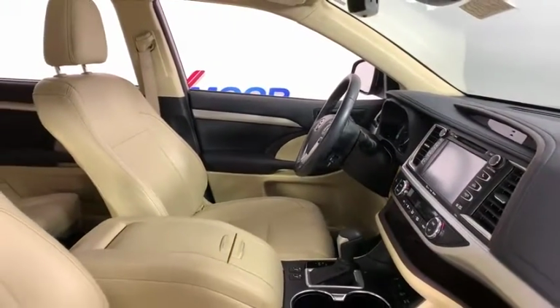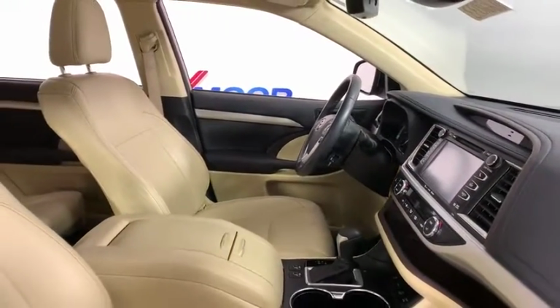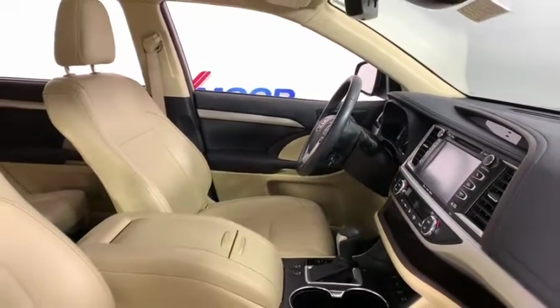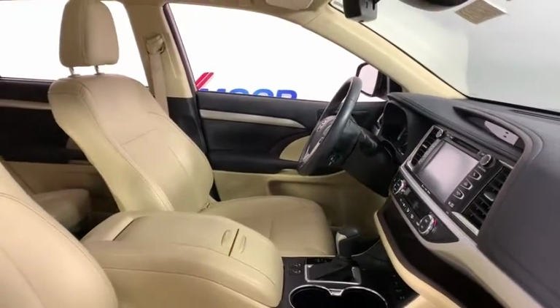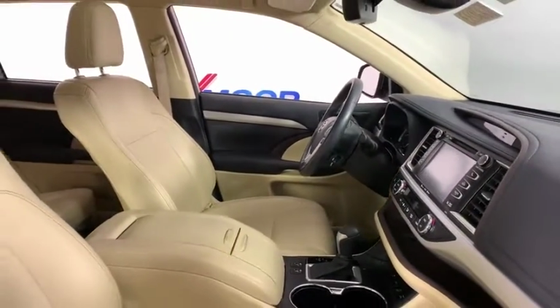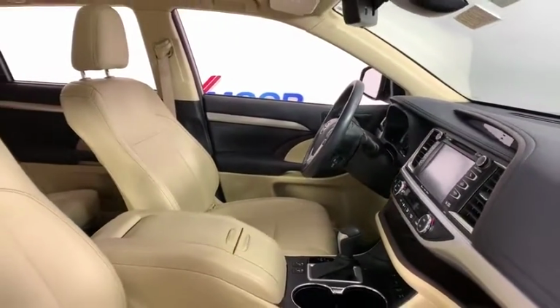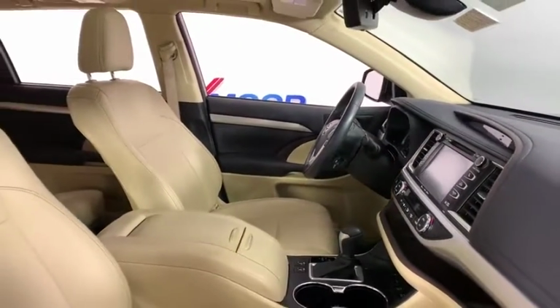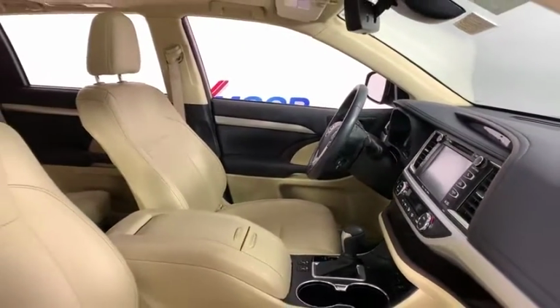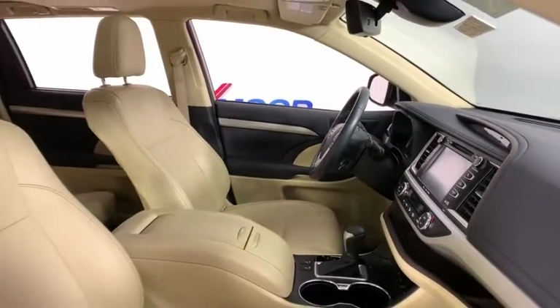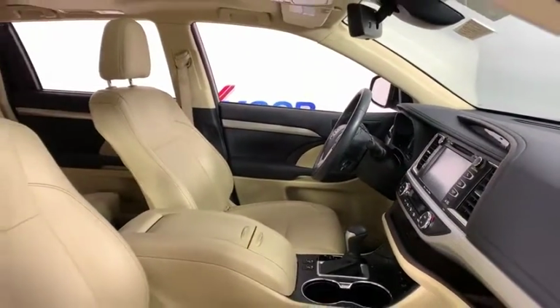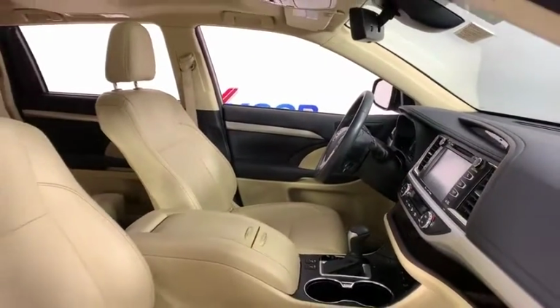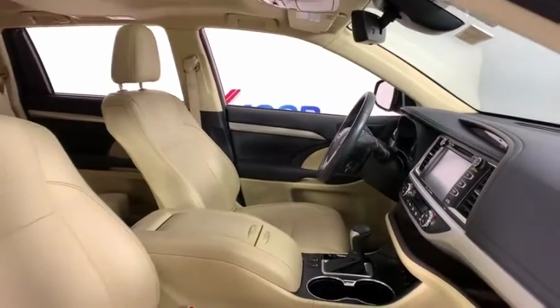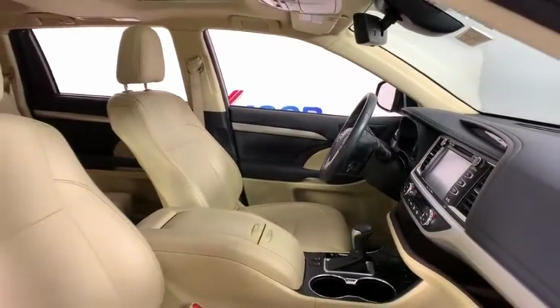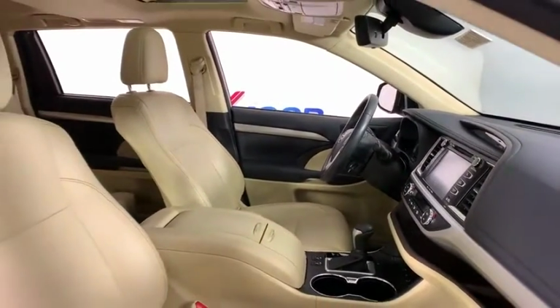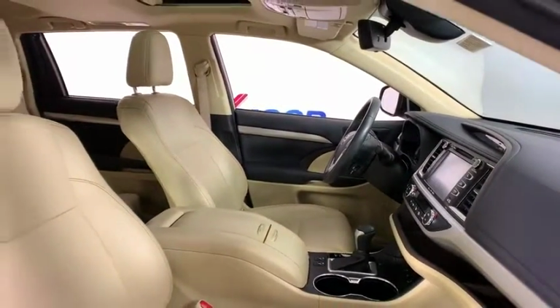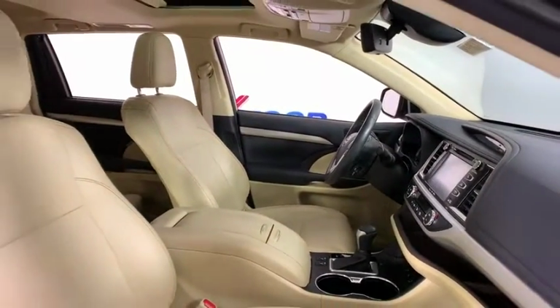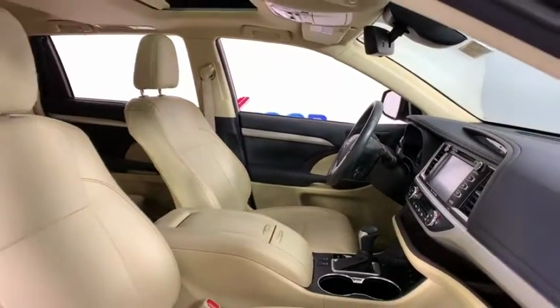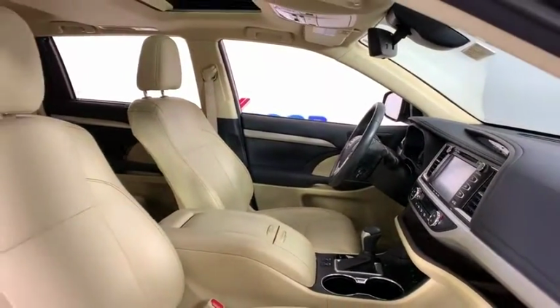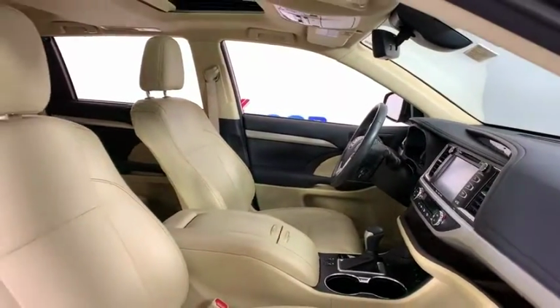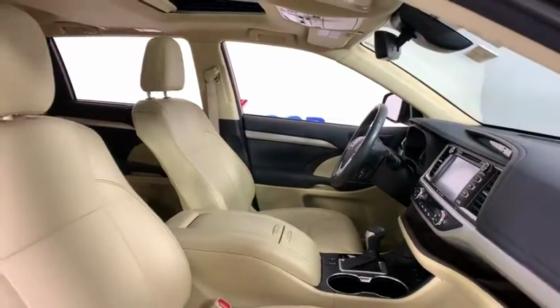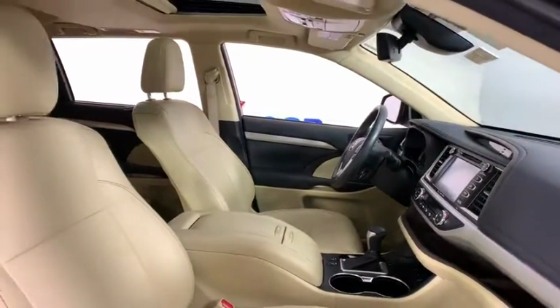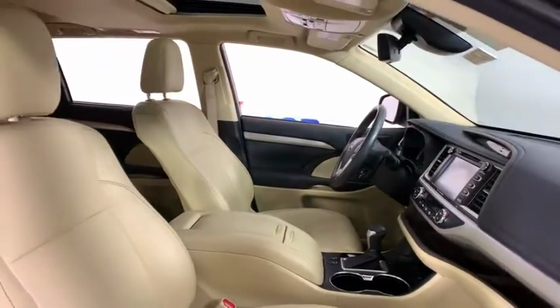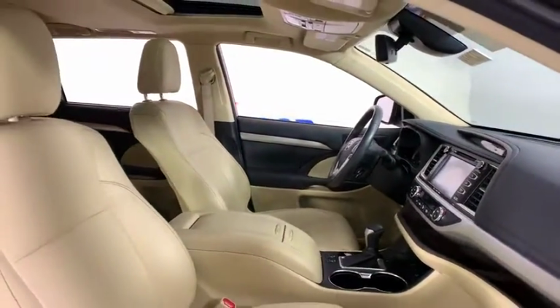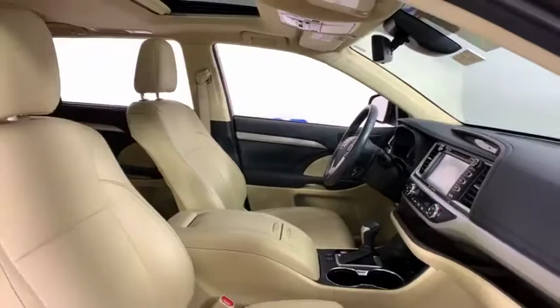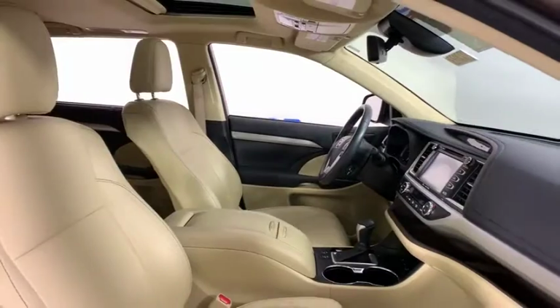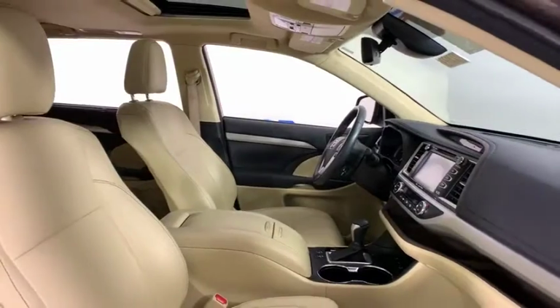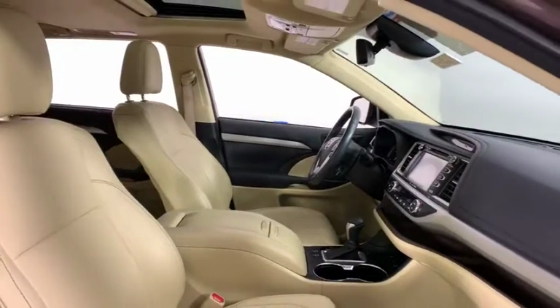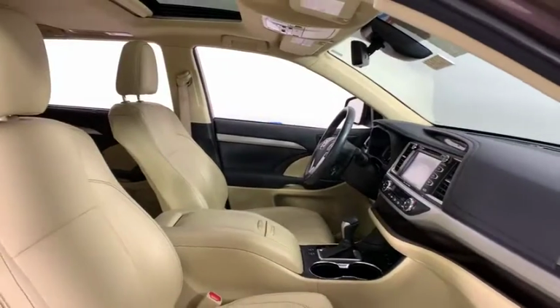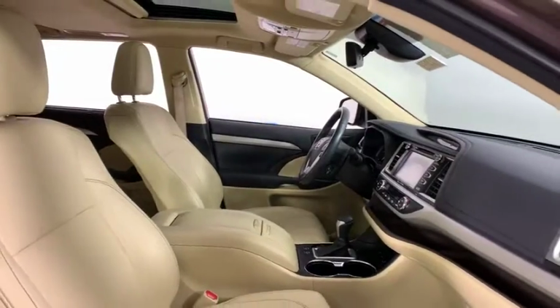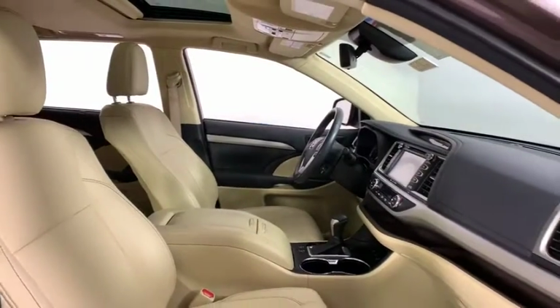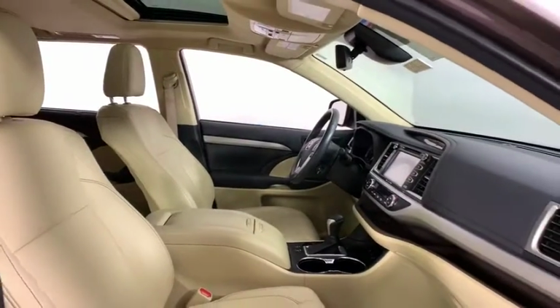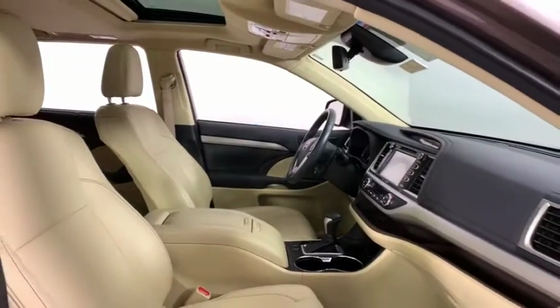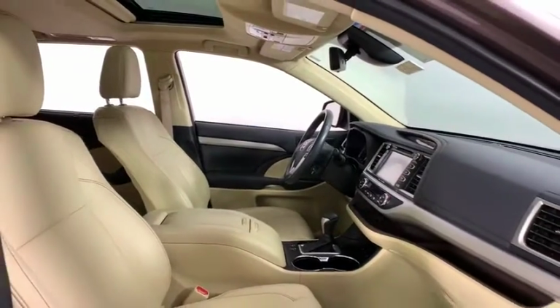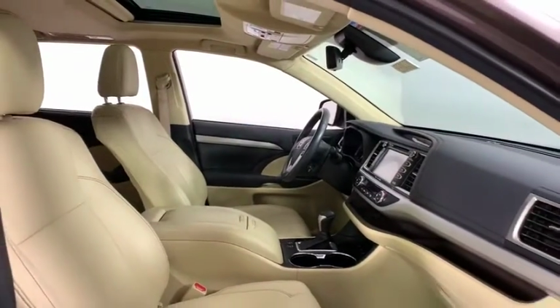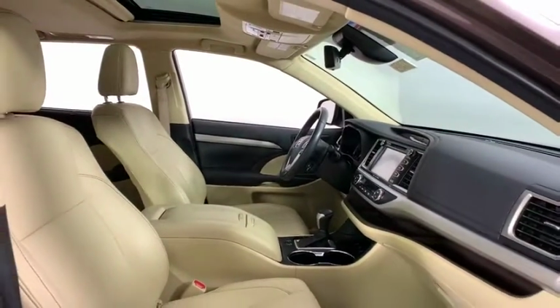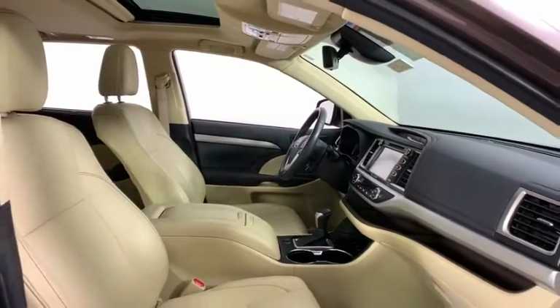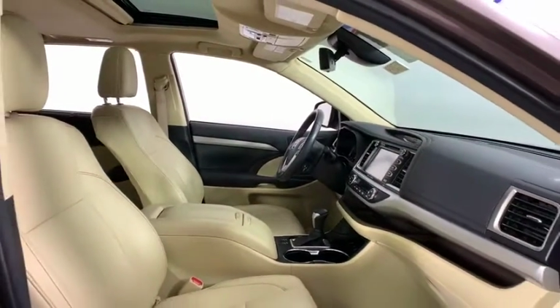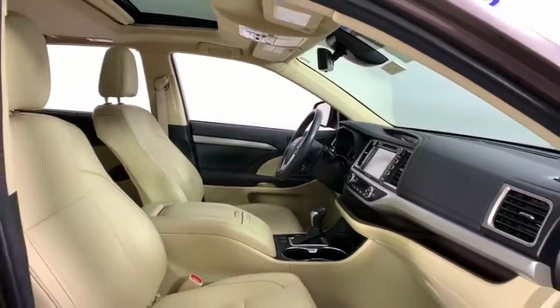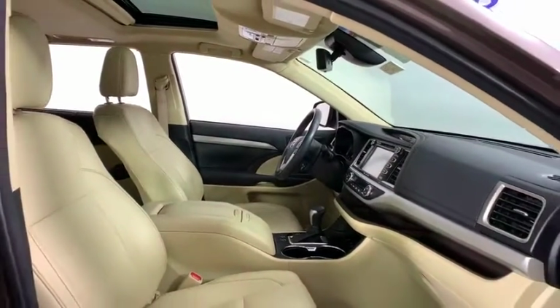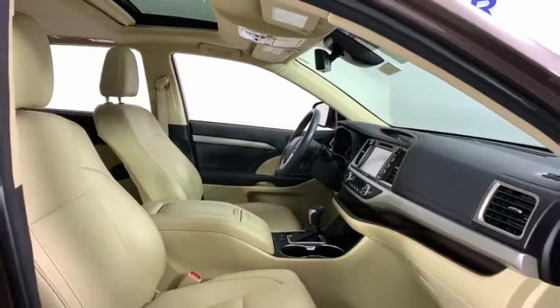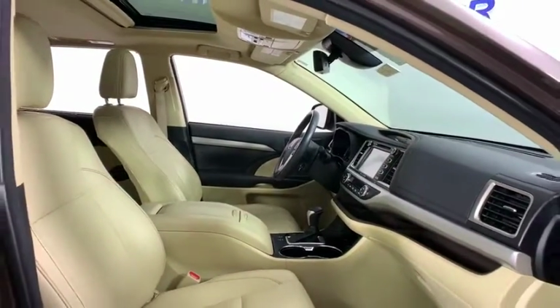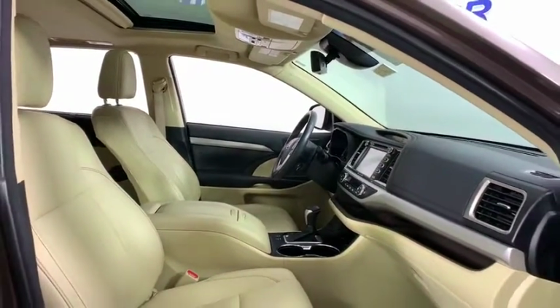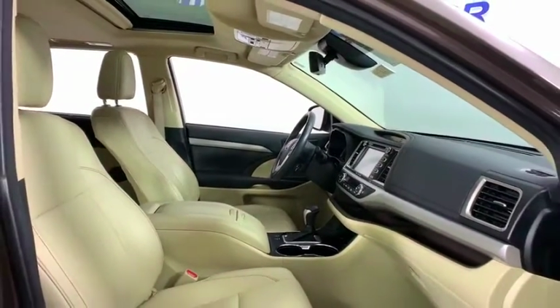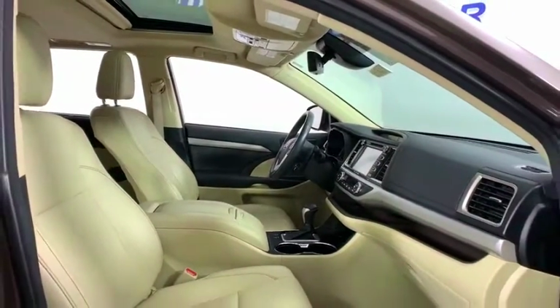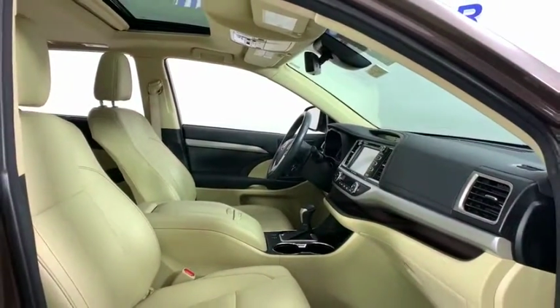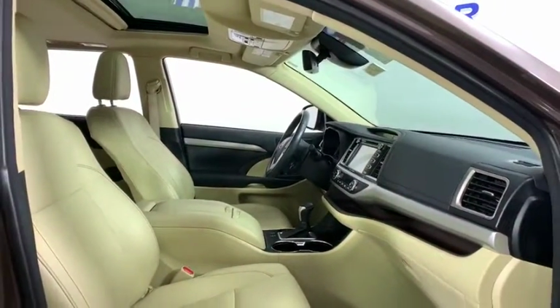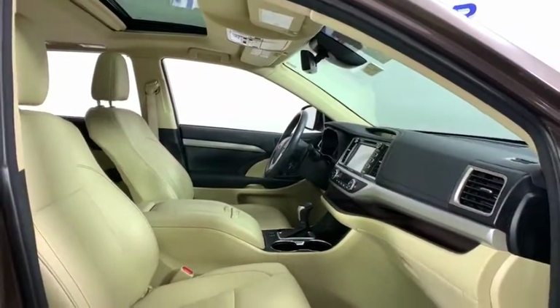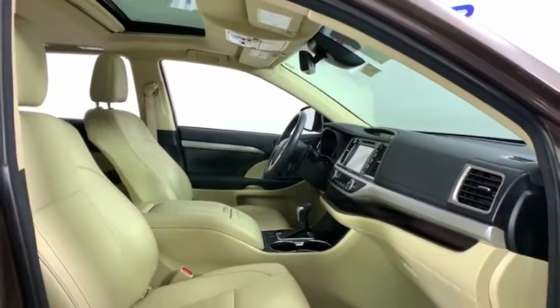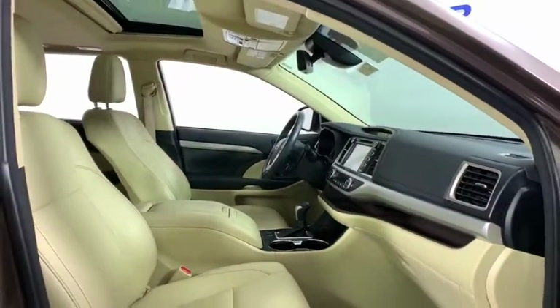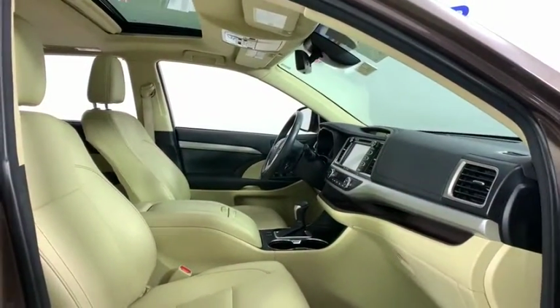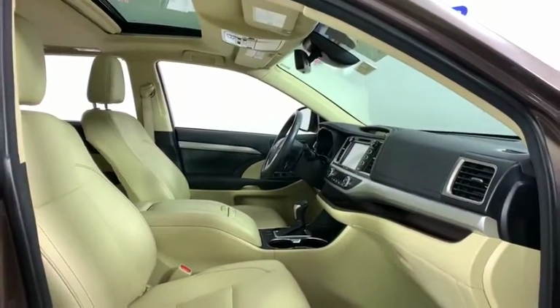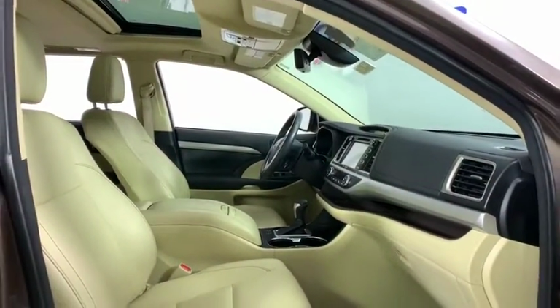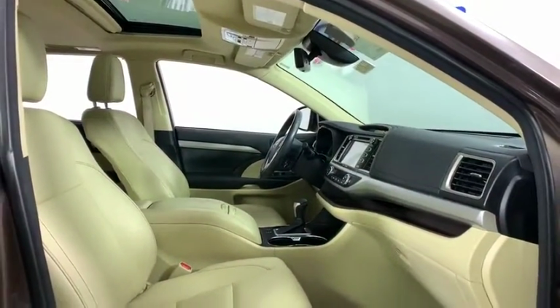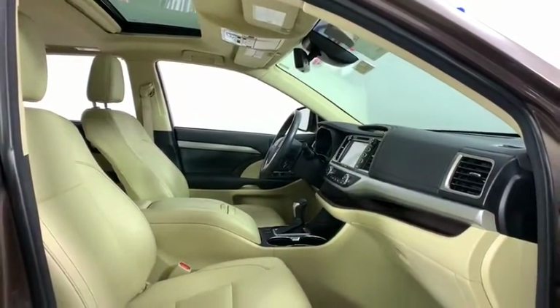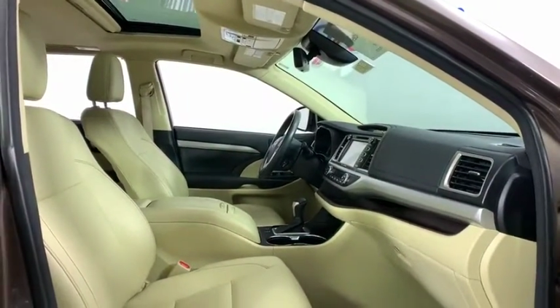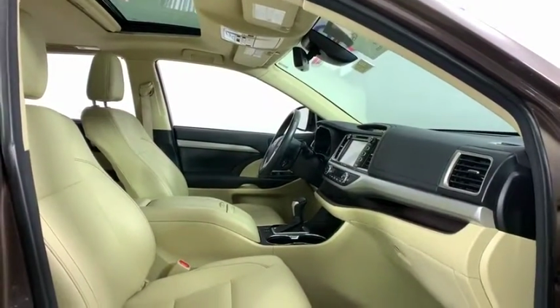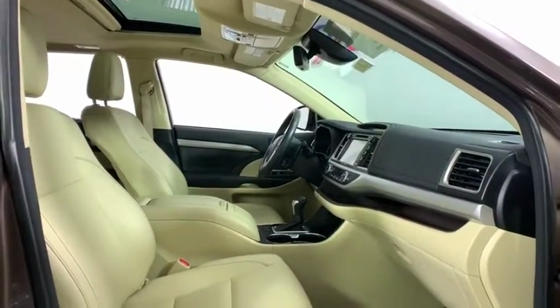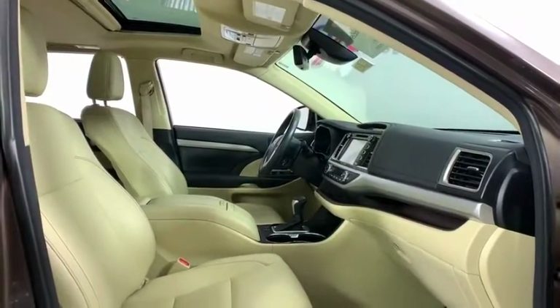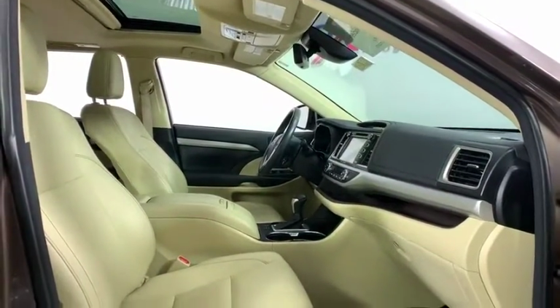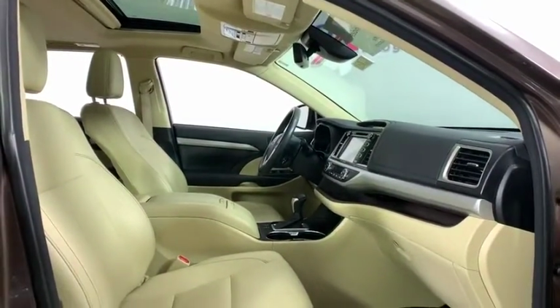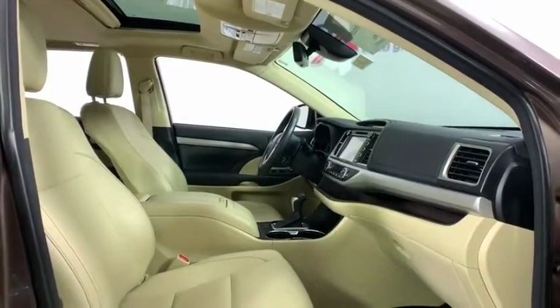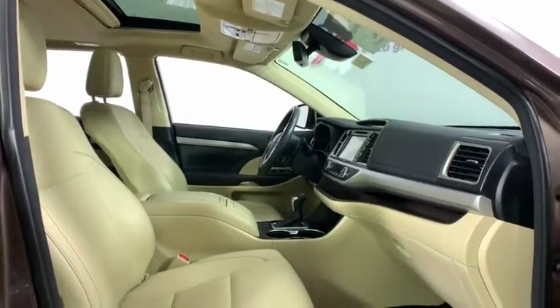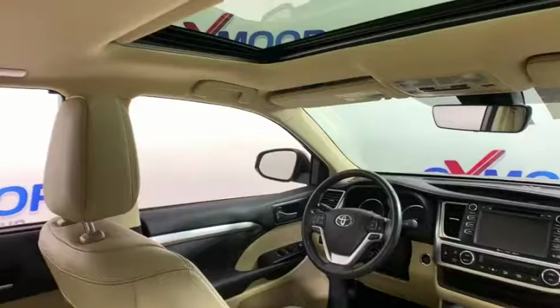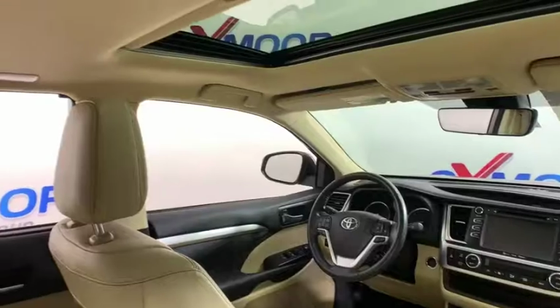Power windows, heated front seats, rear window defroster, fog lights, power moonroof, overhead console.